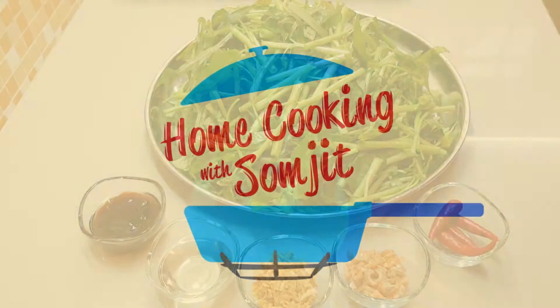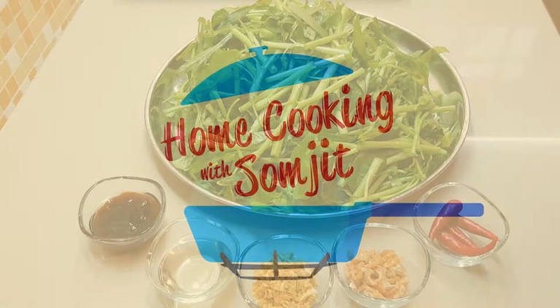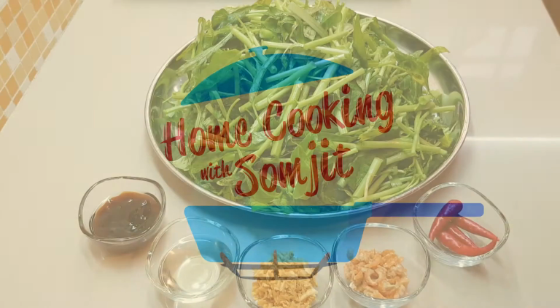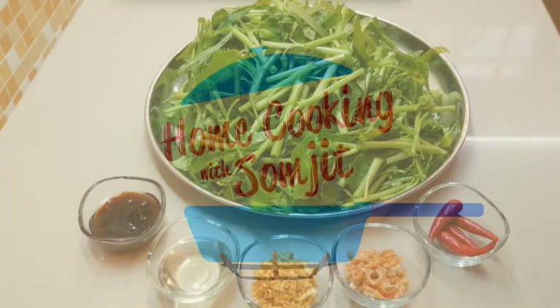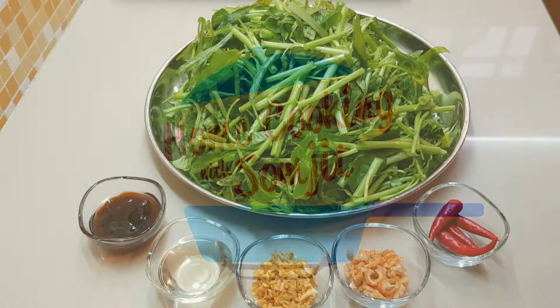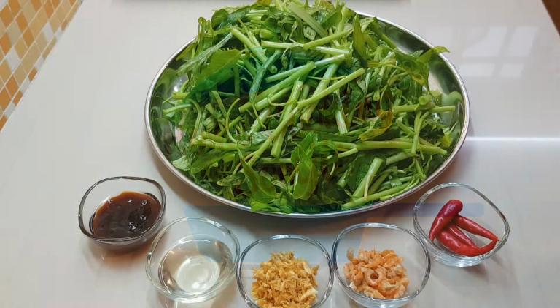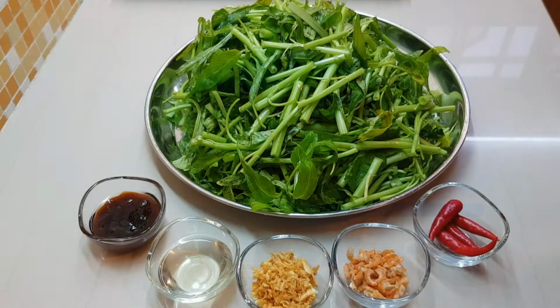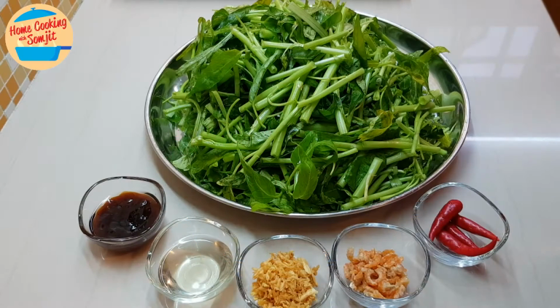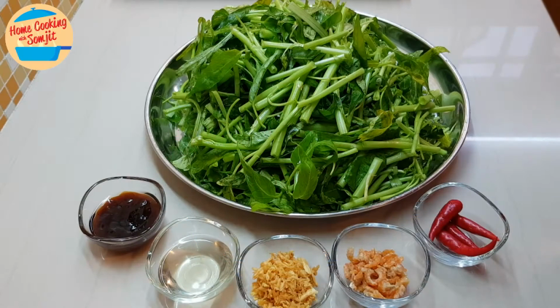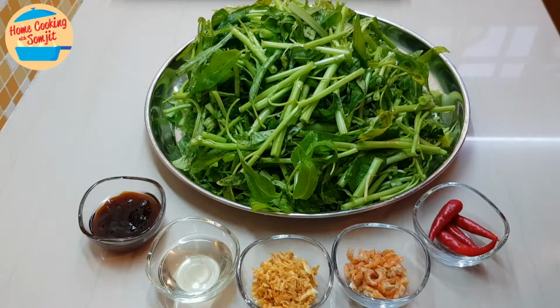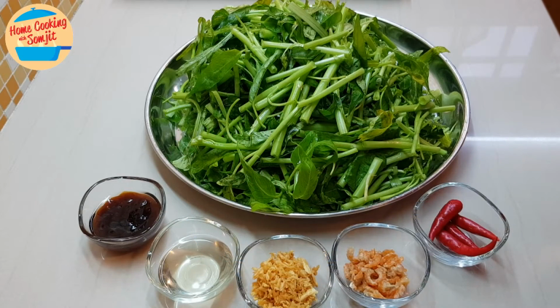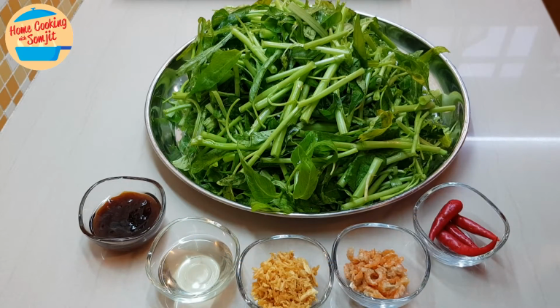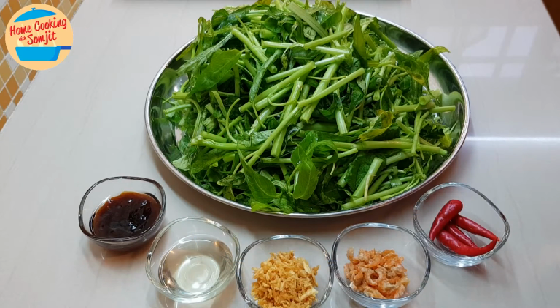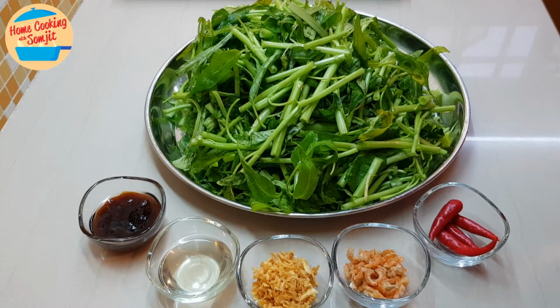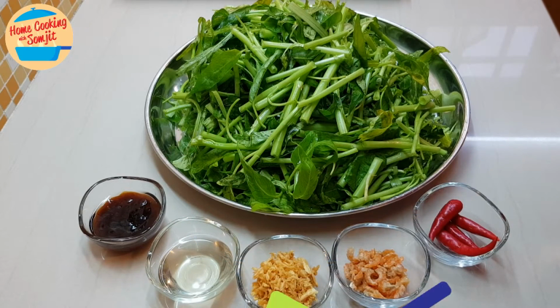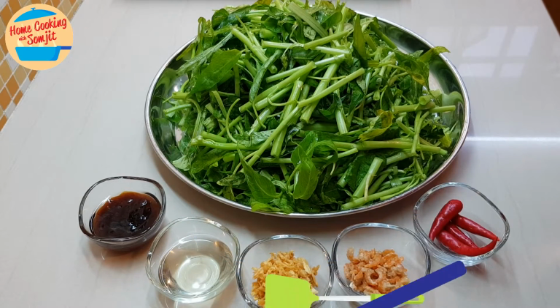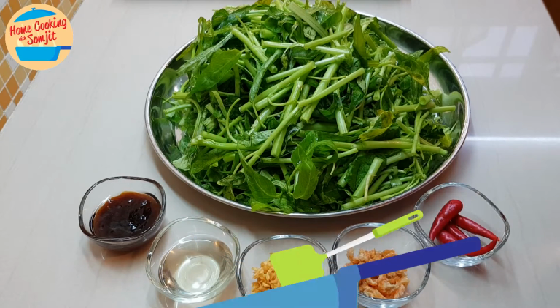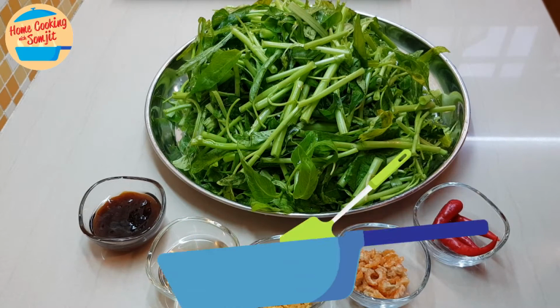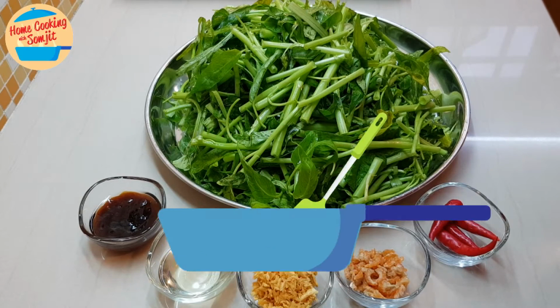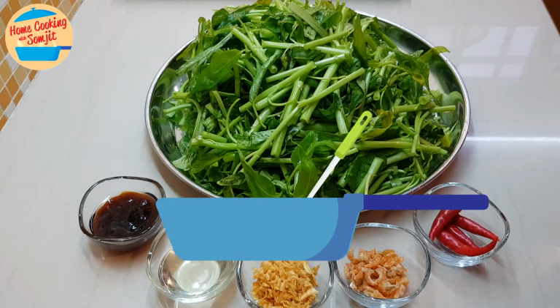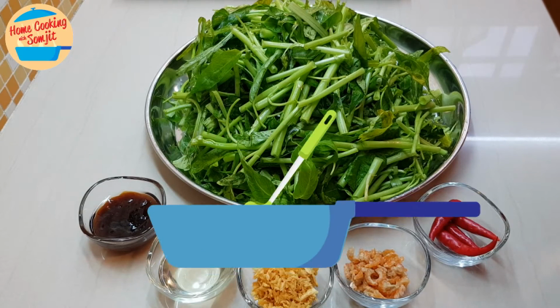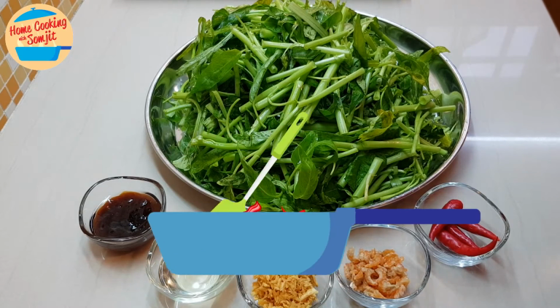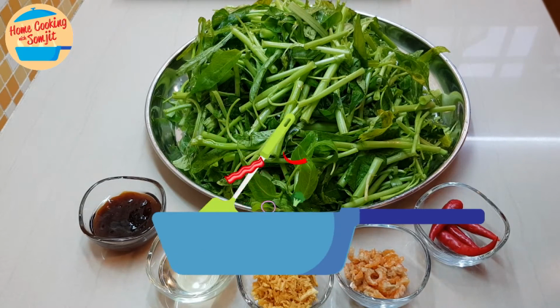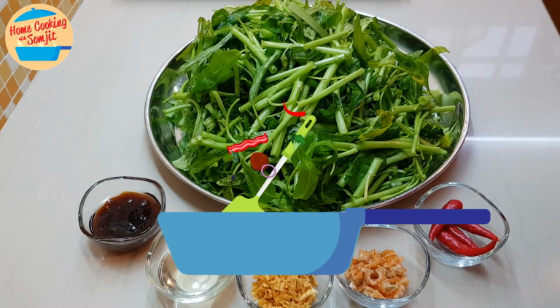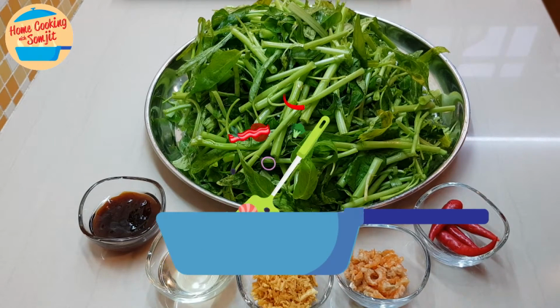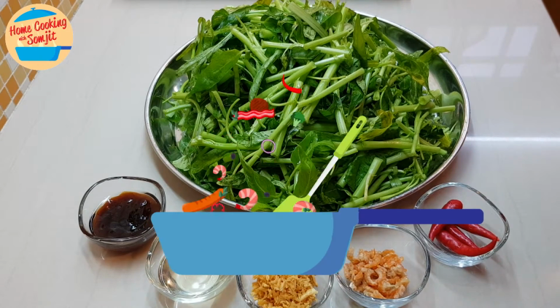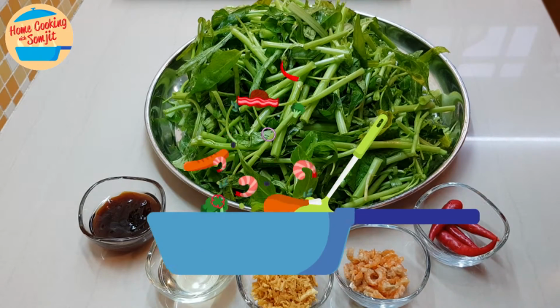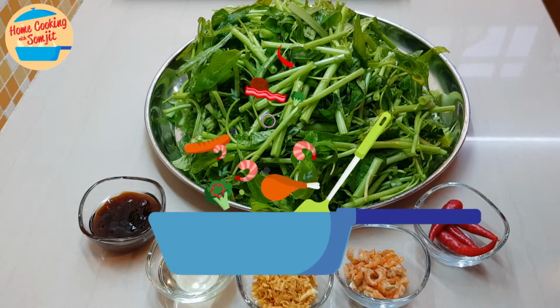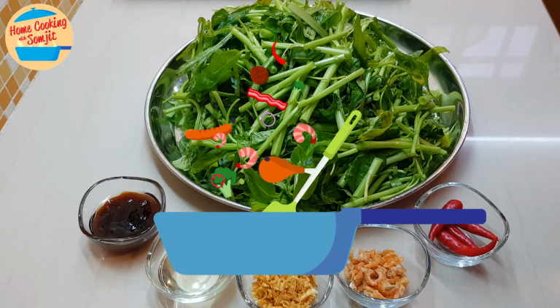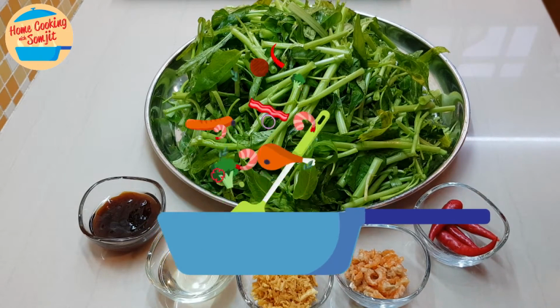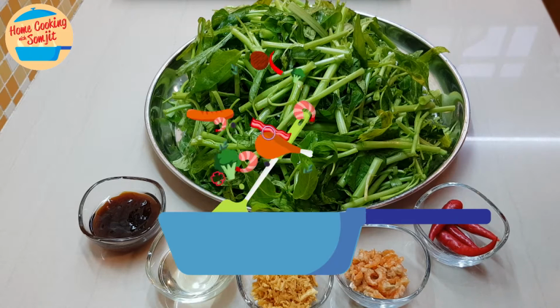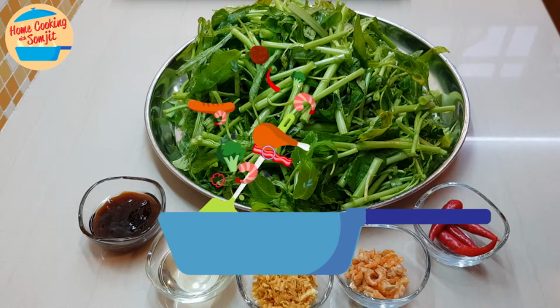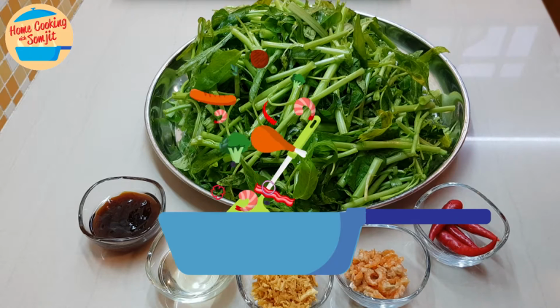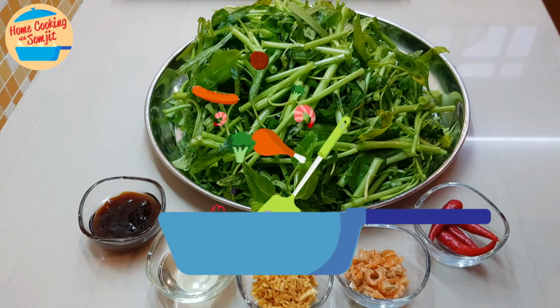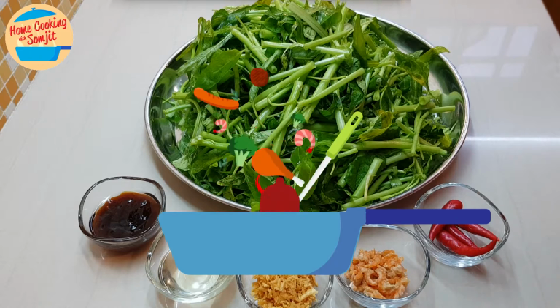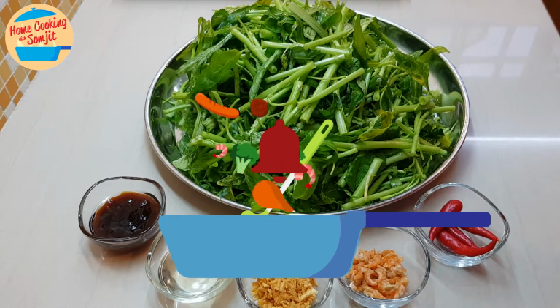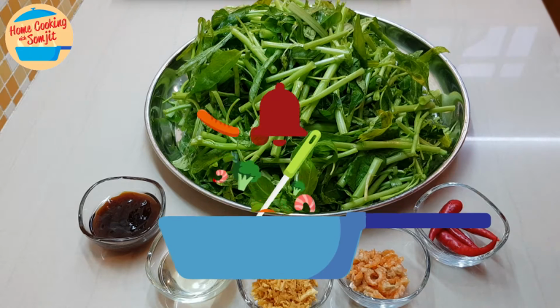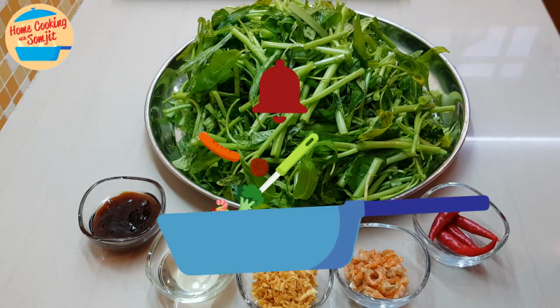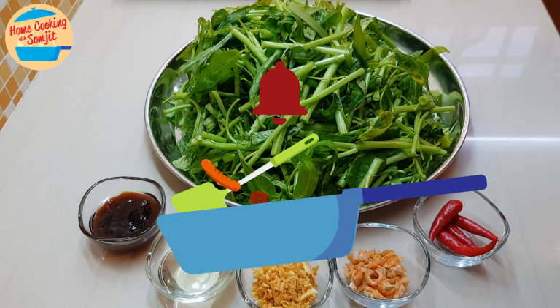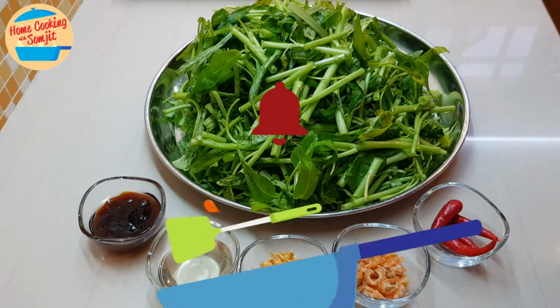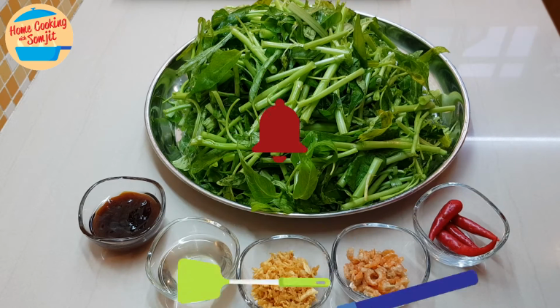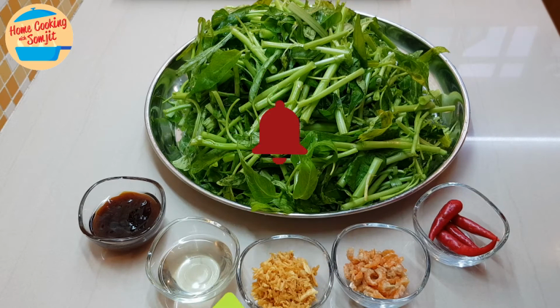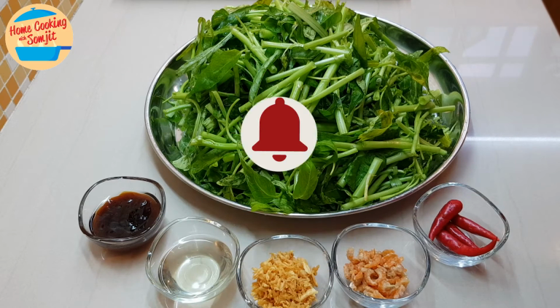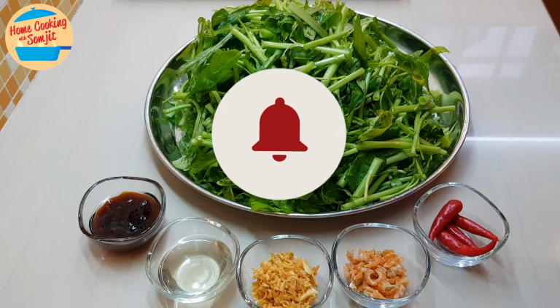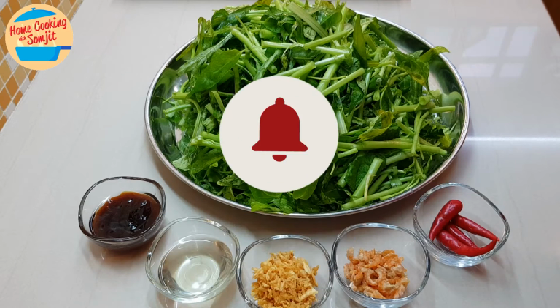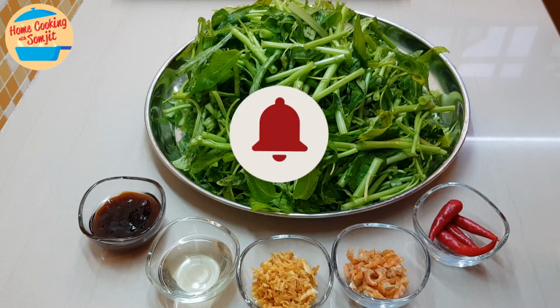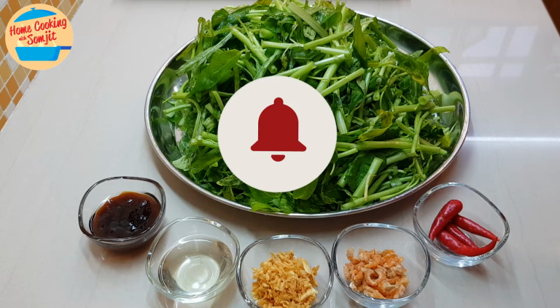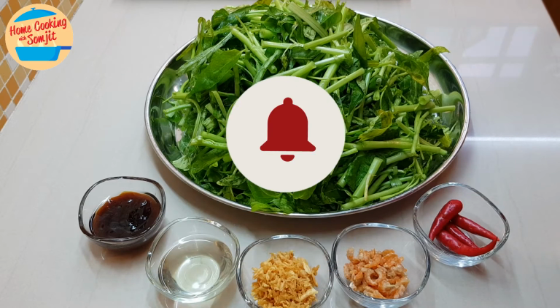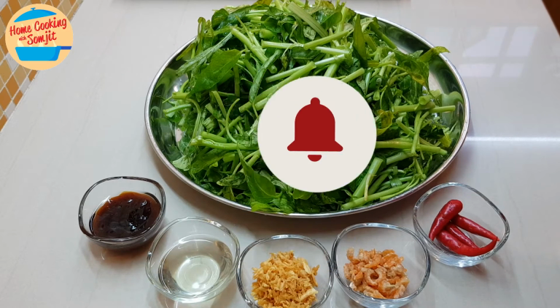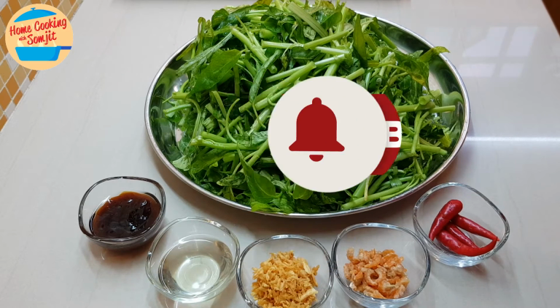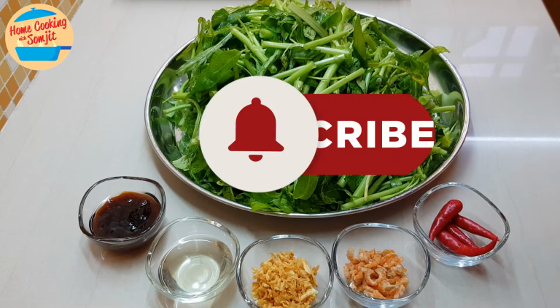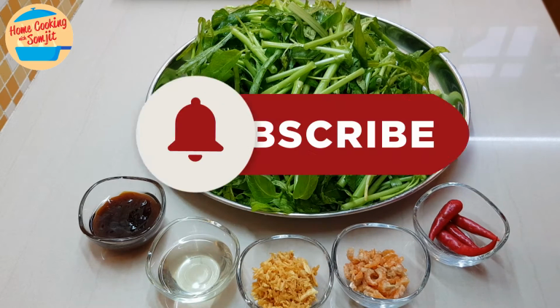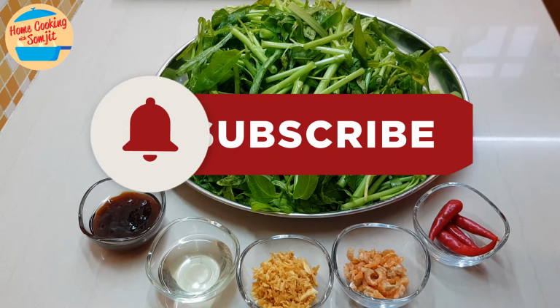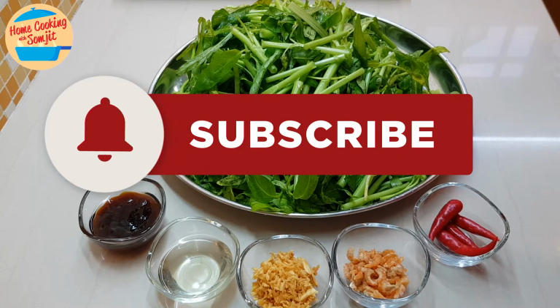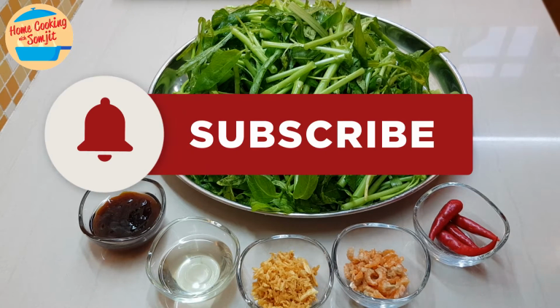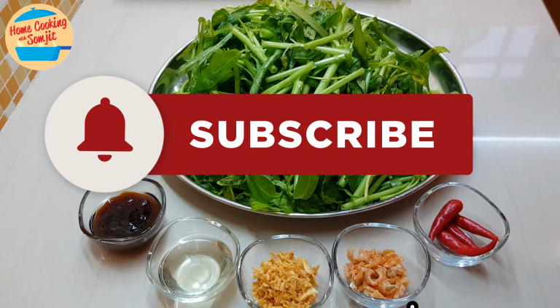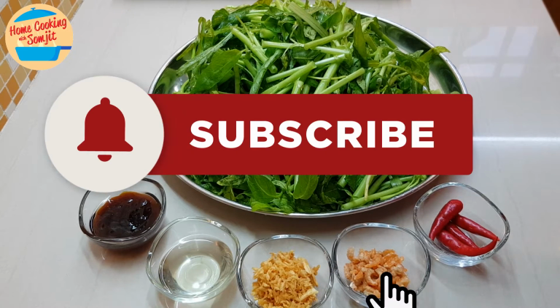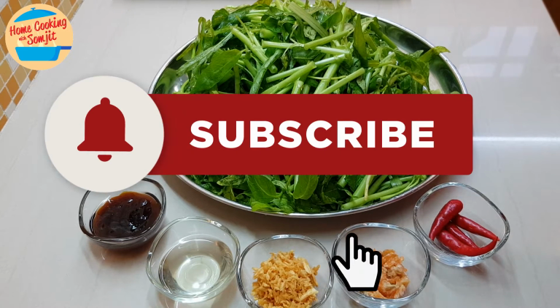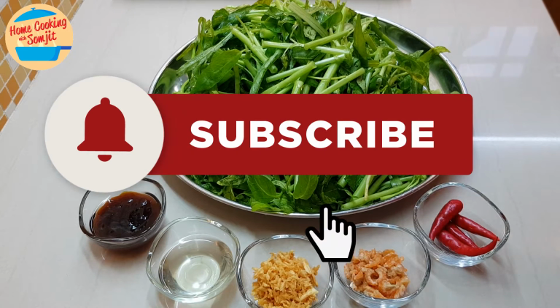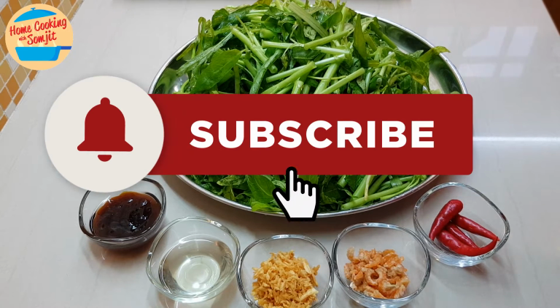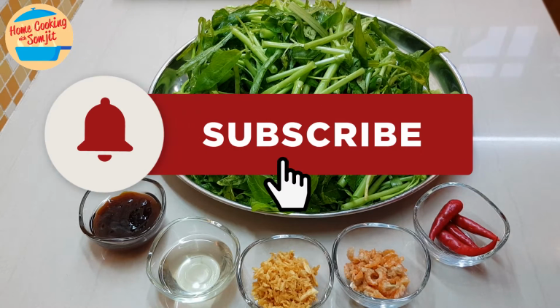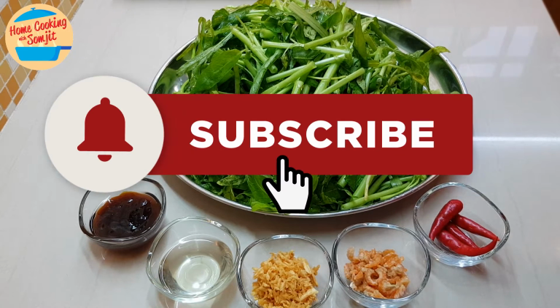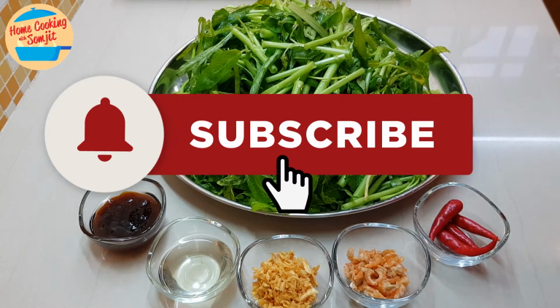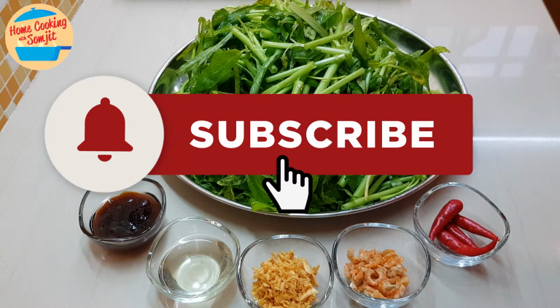Hello, welcome to home cooking with Somjit. Today I'm going to cook a very simple stir-fry kang kong with dry prawns.